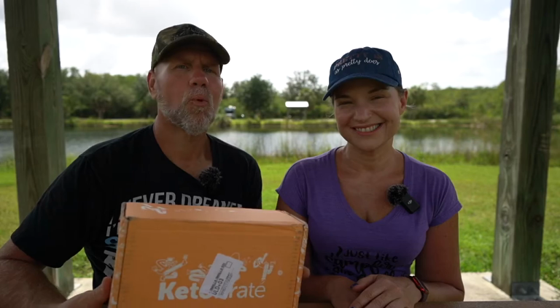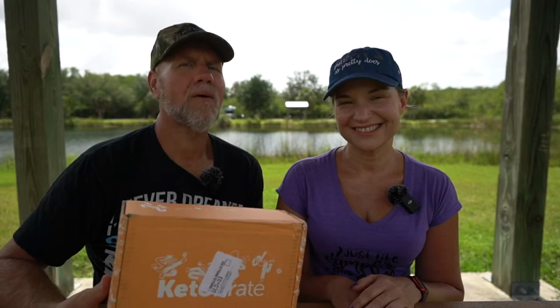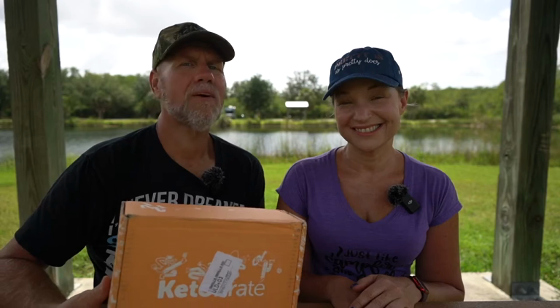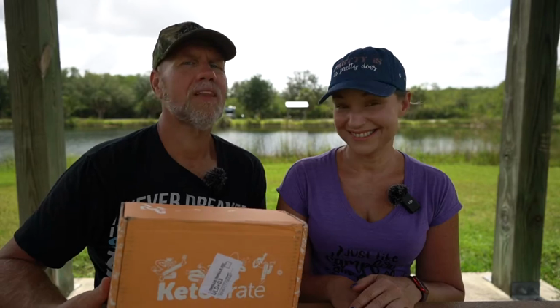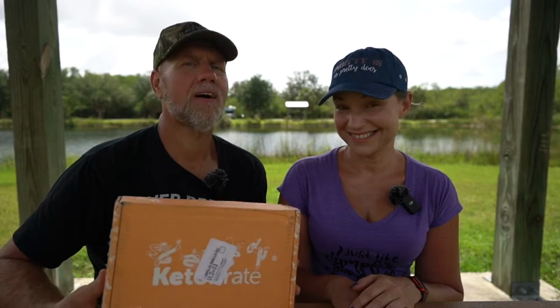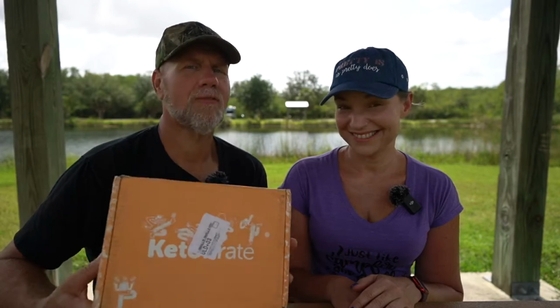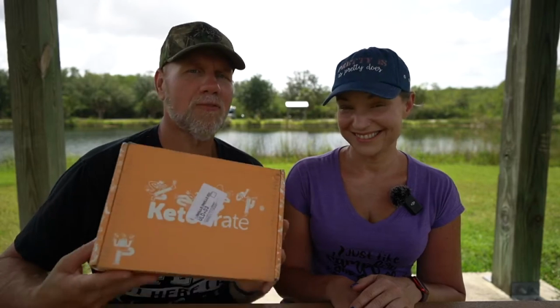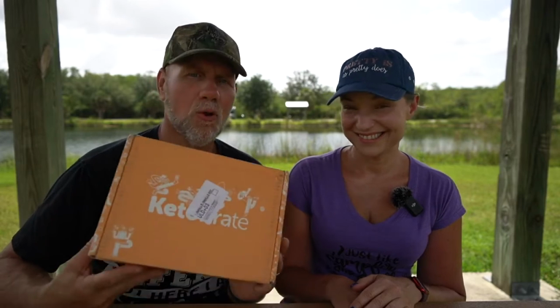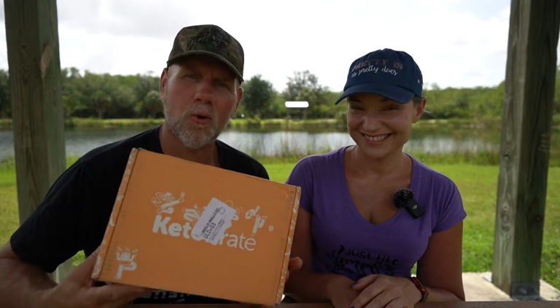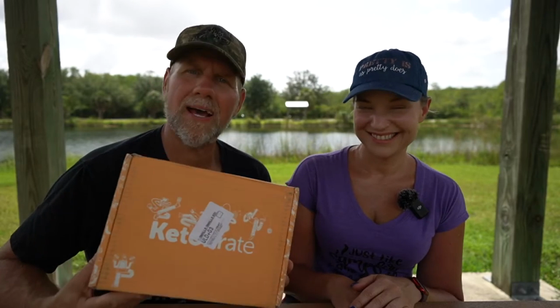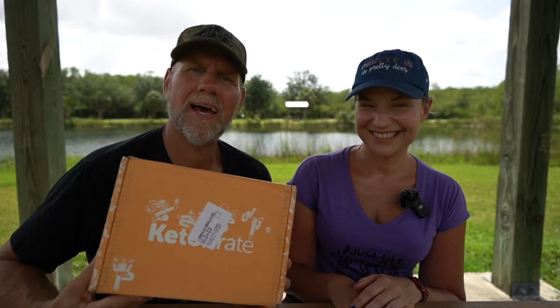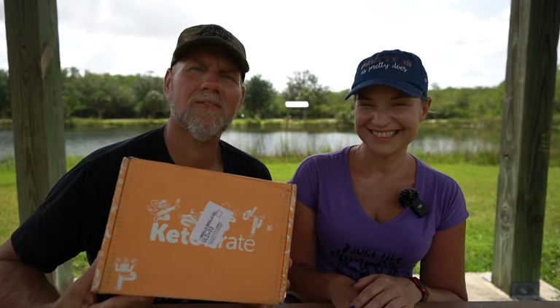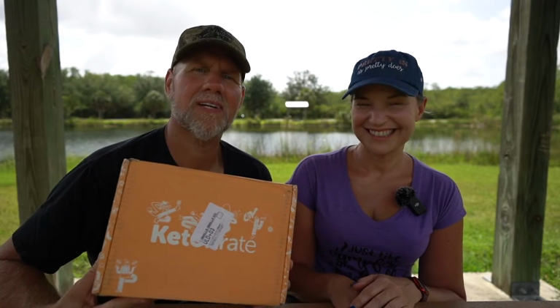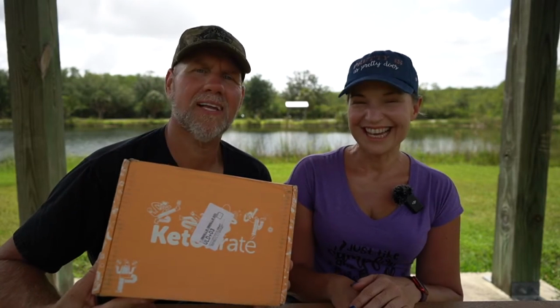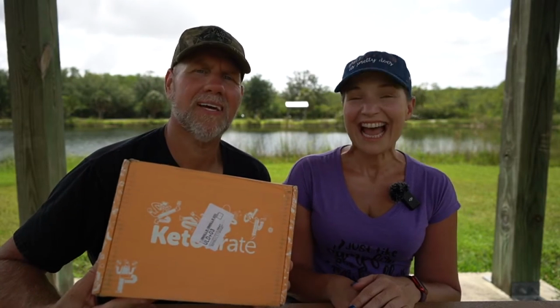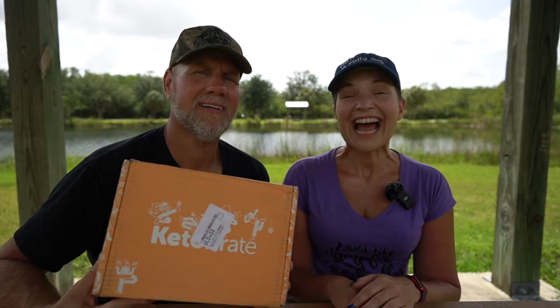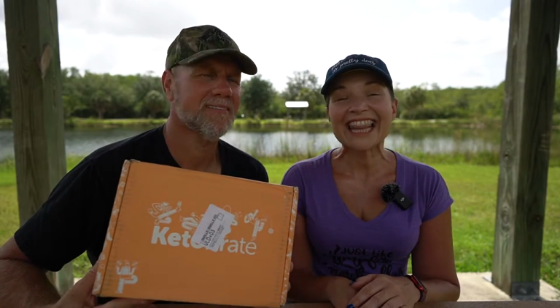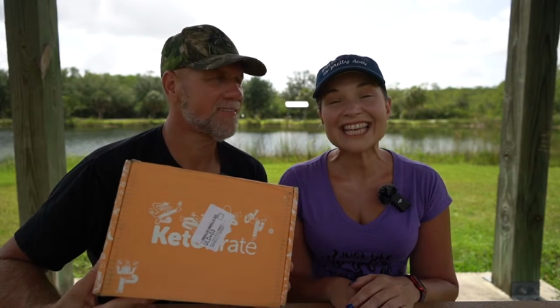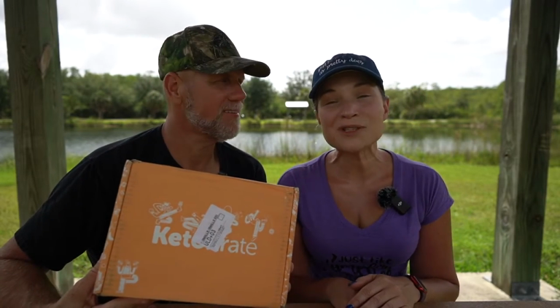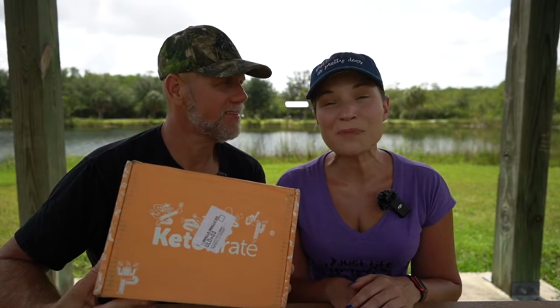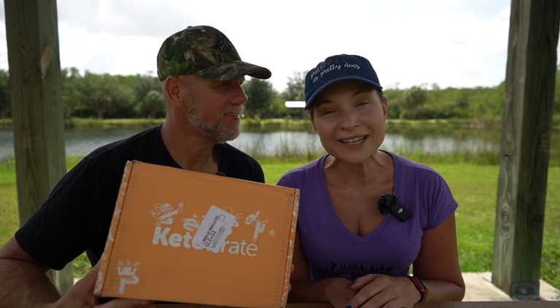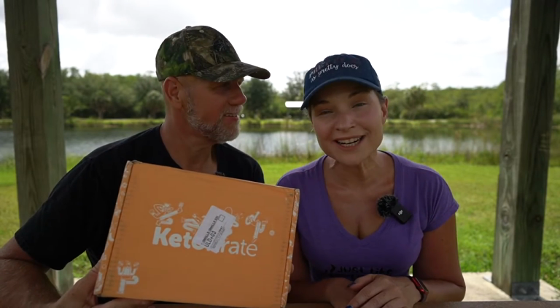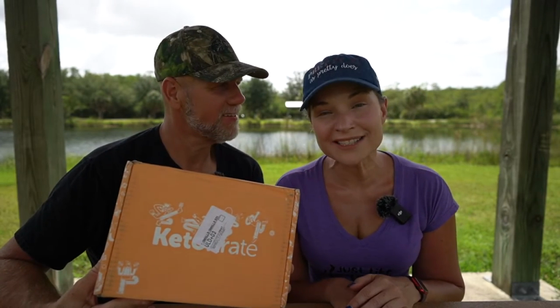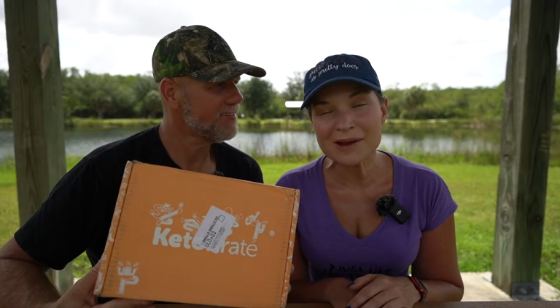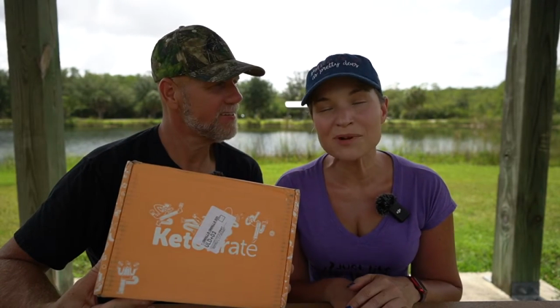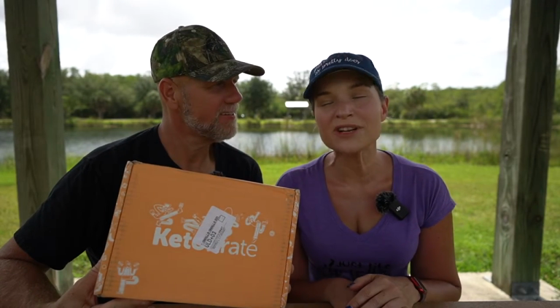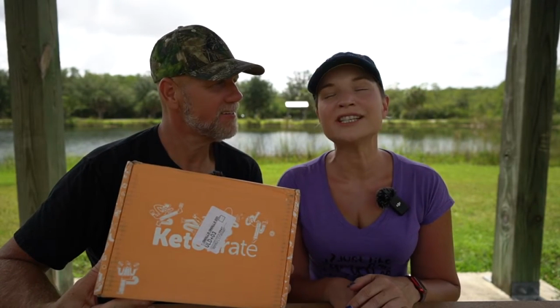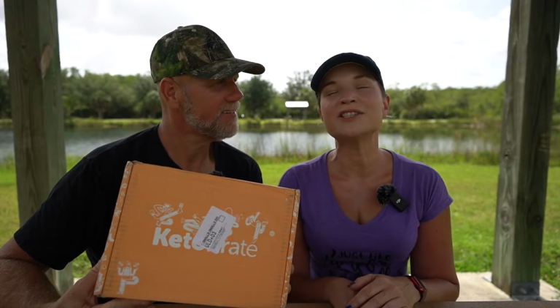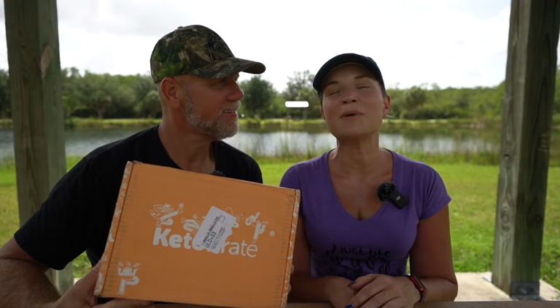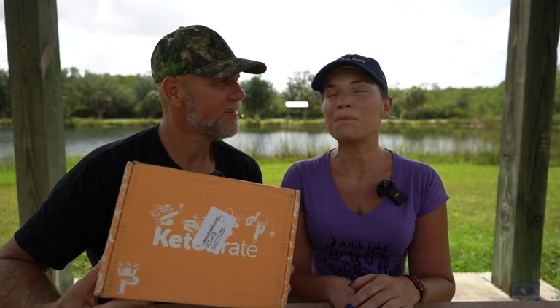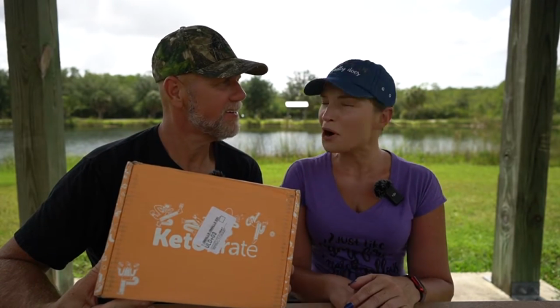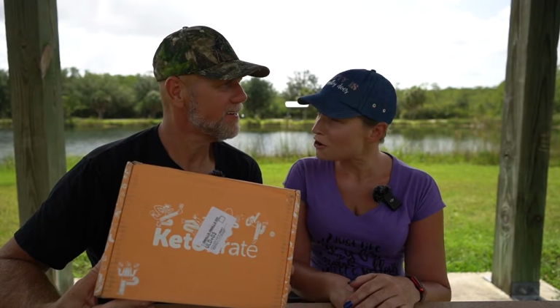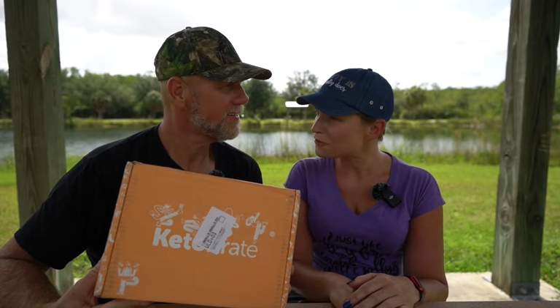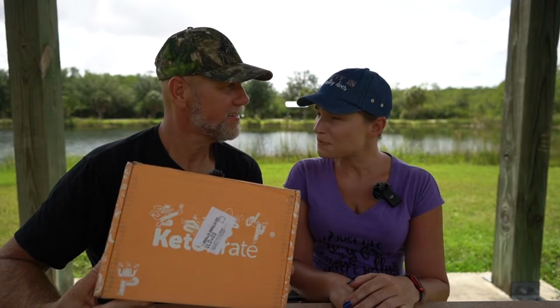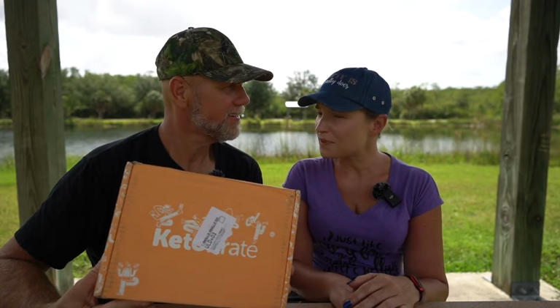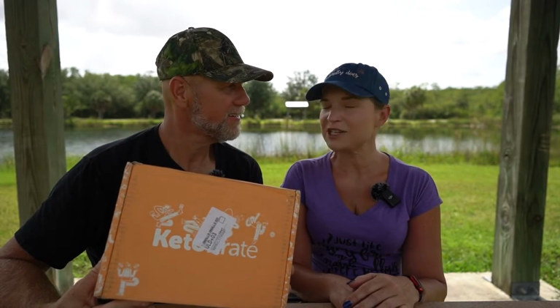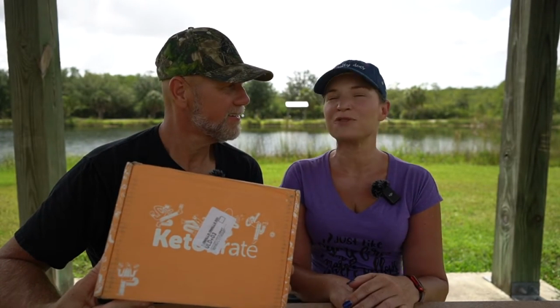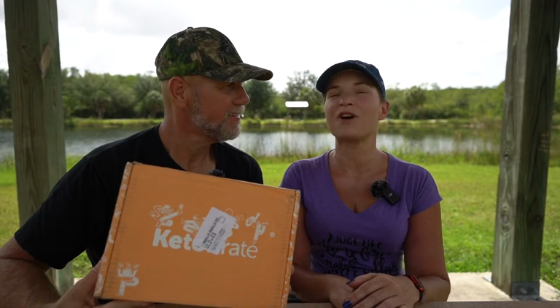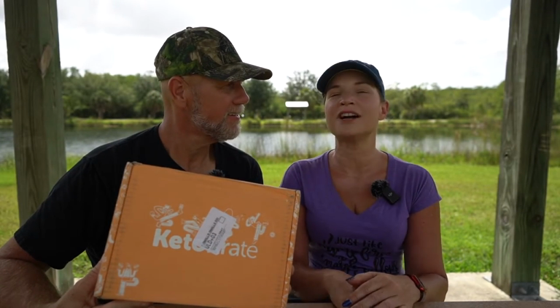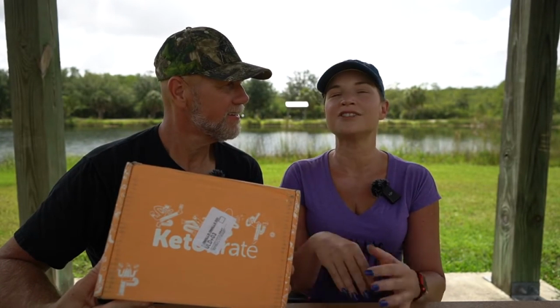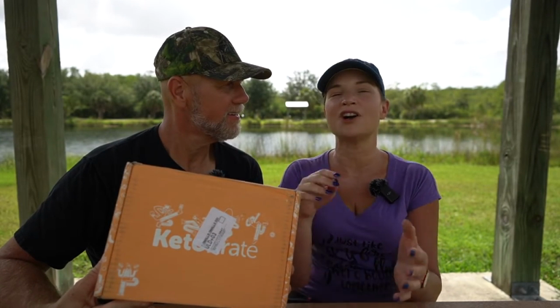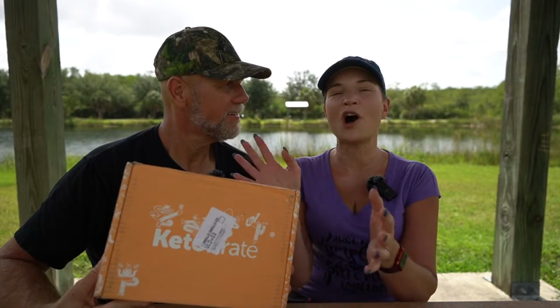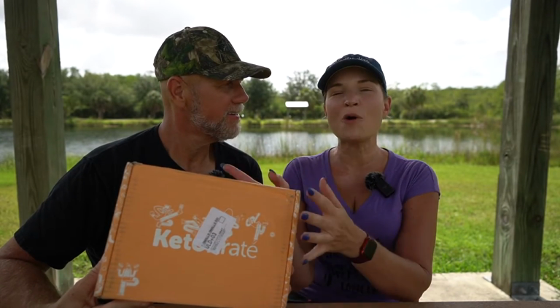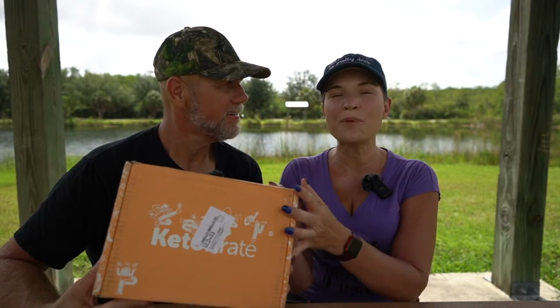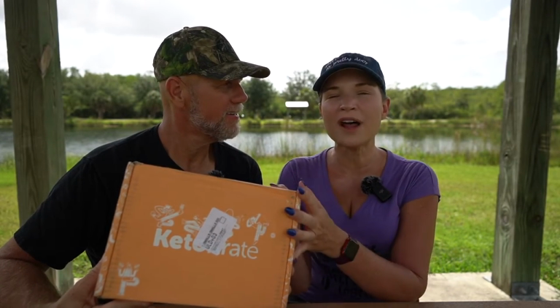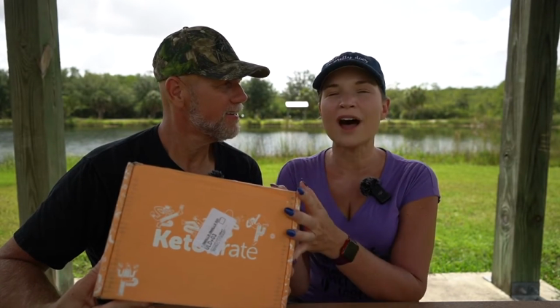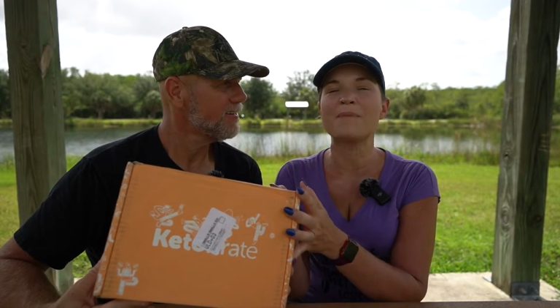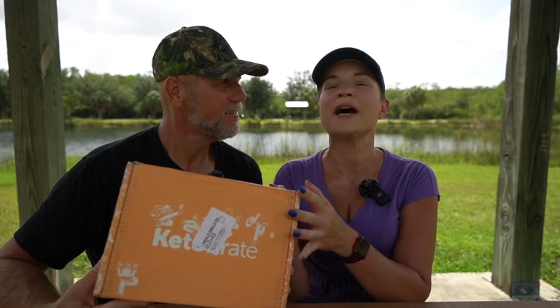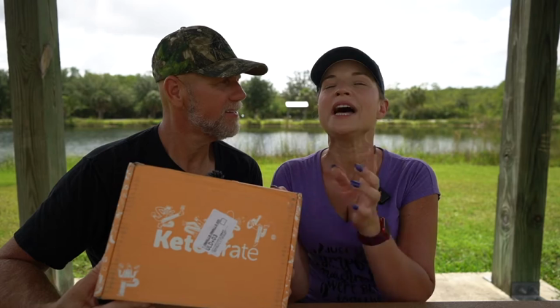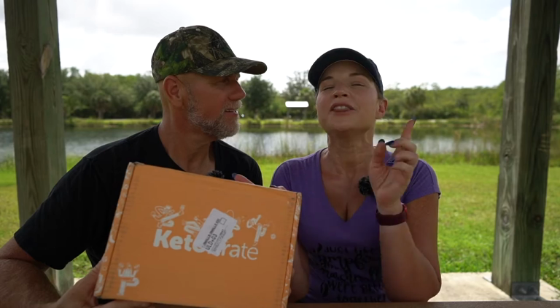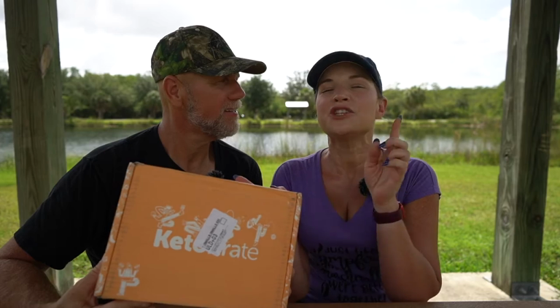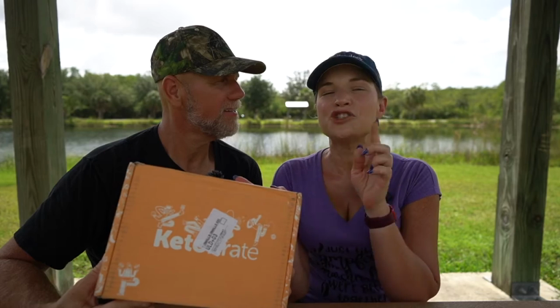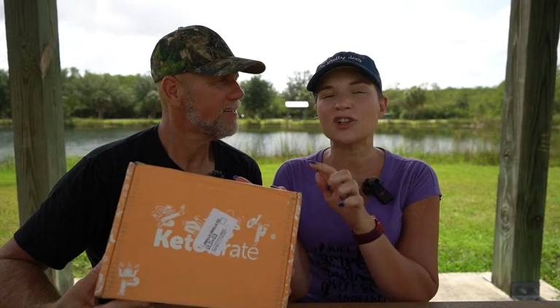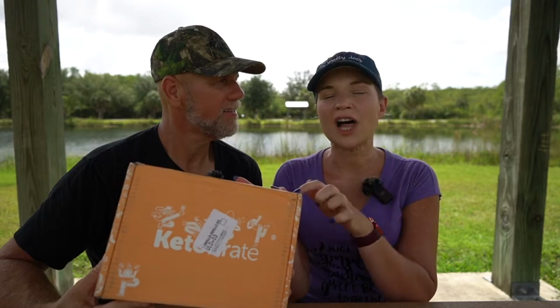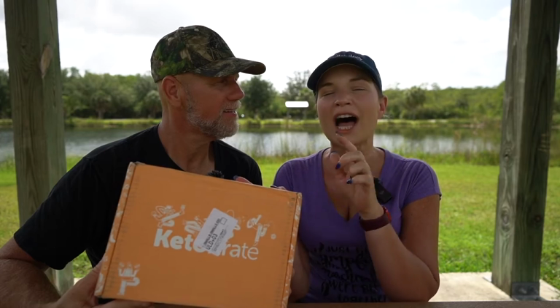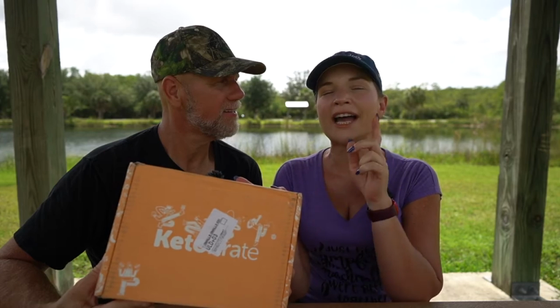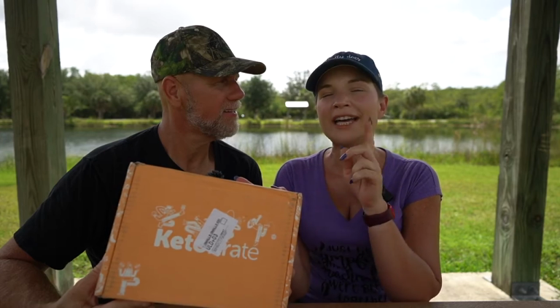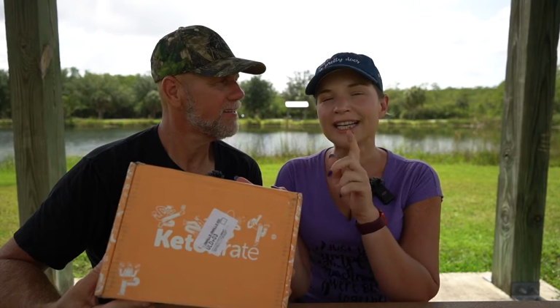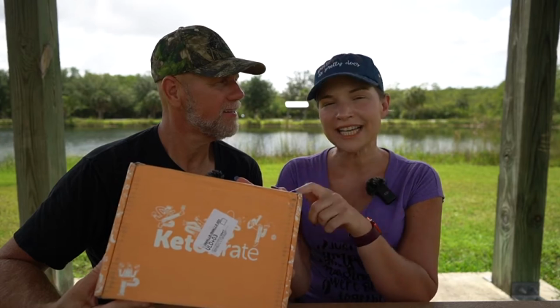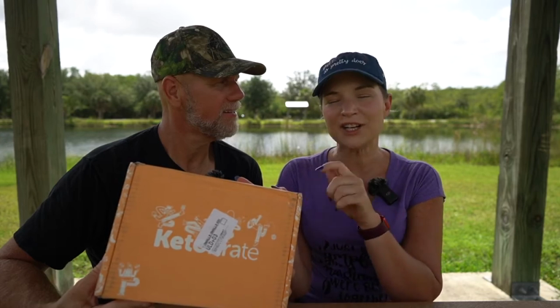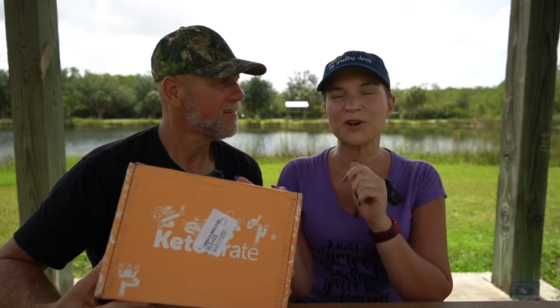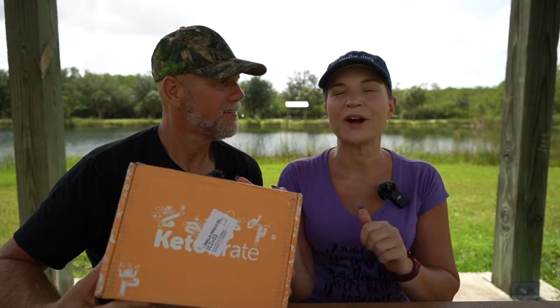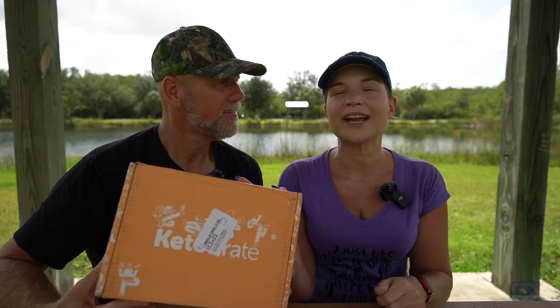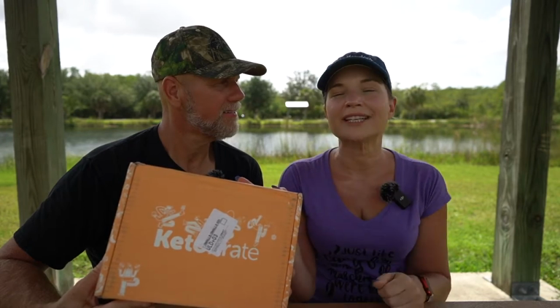We're in the Florida Everglades, and this picnic table is the perfect place for us to open up the July Keto Crate.